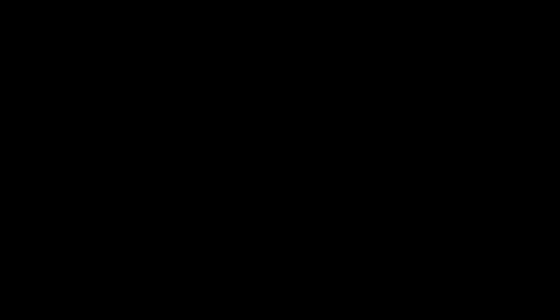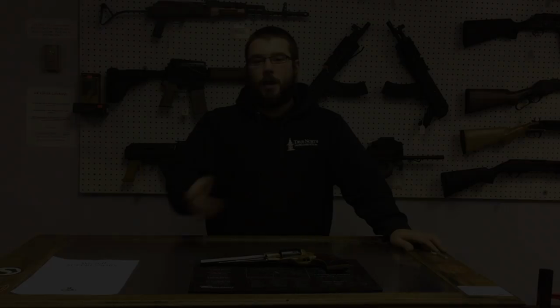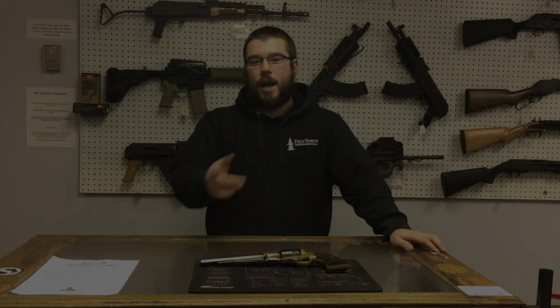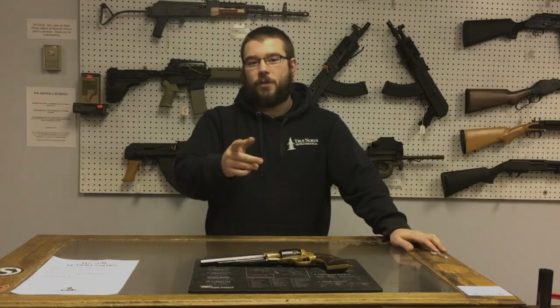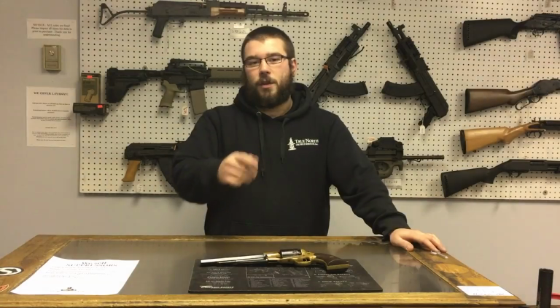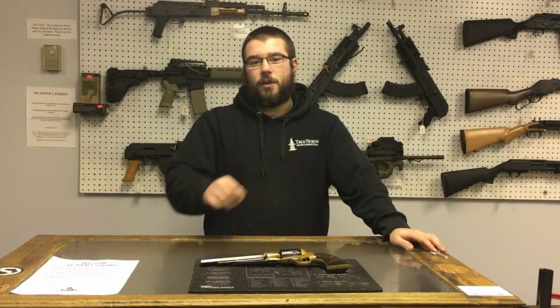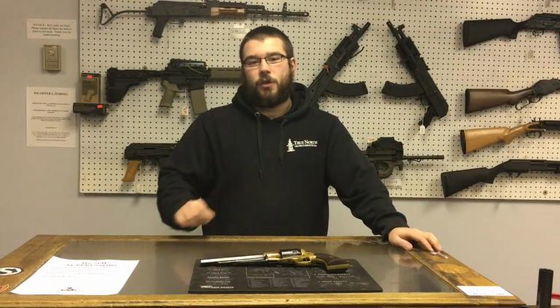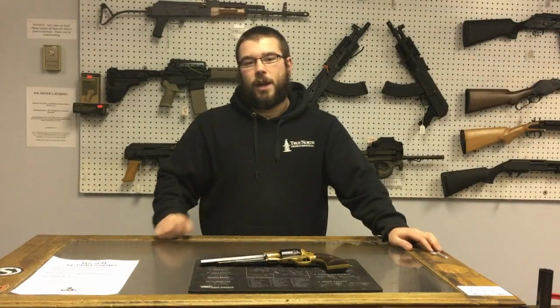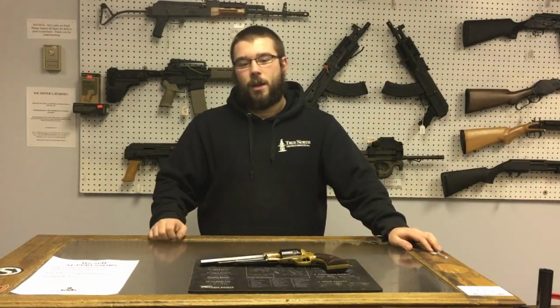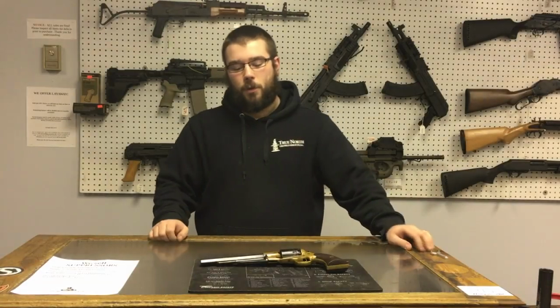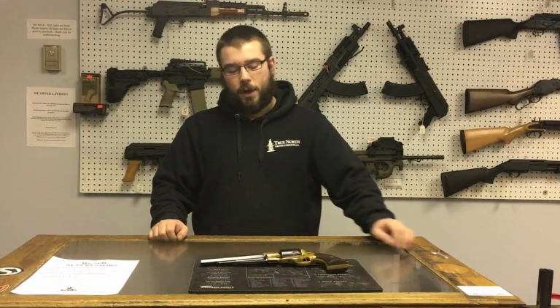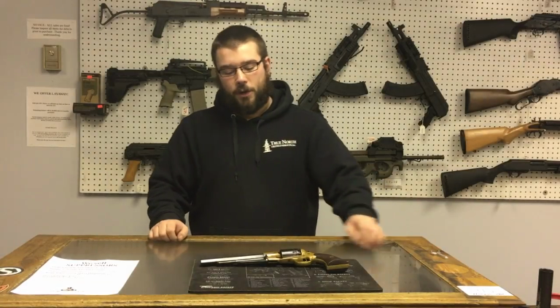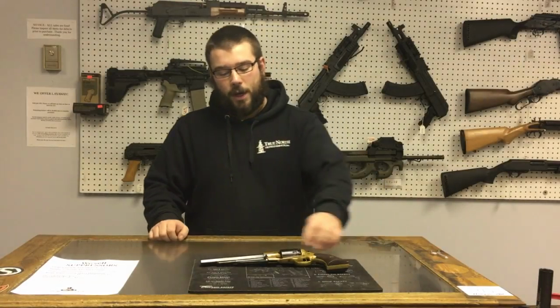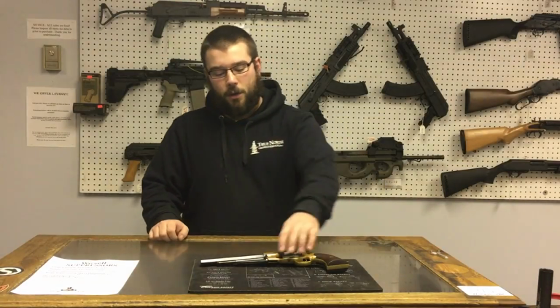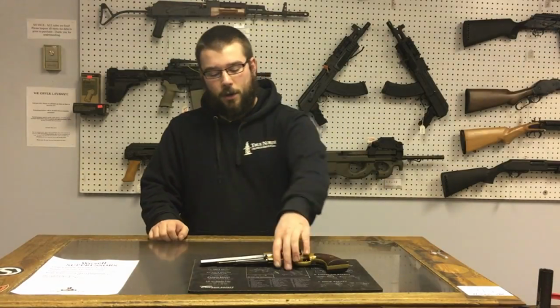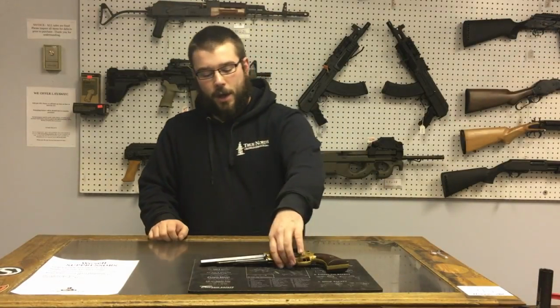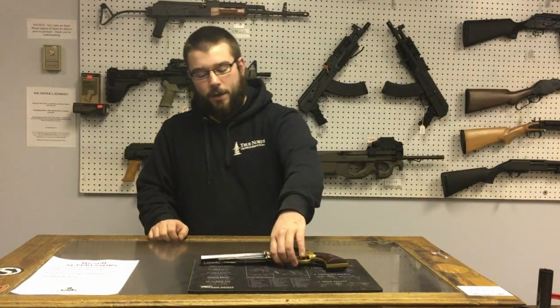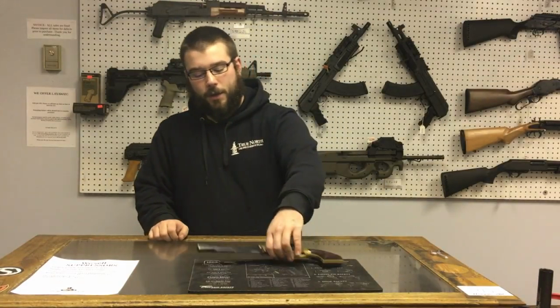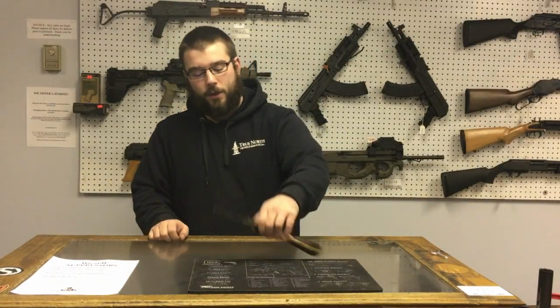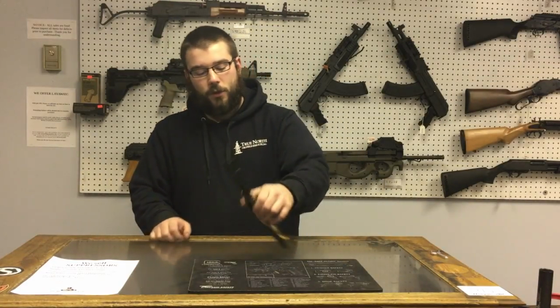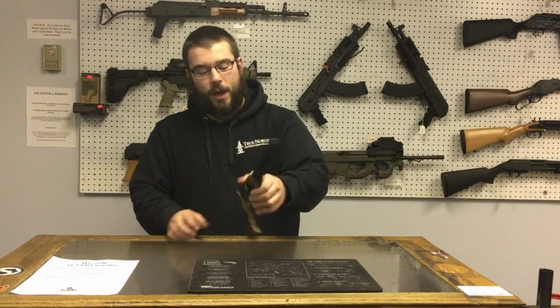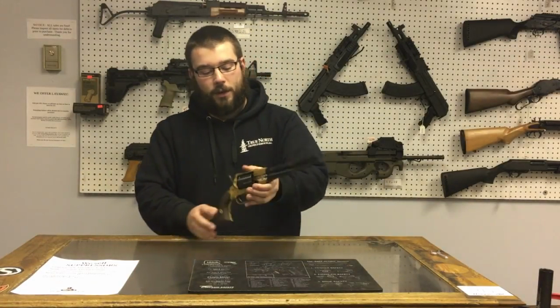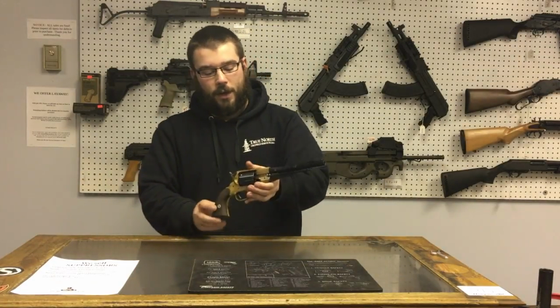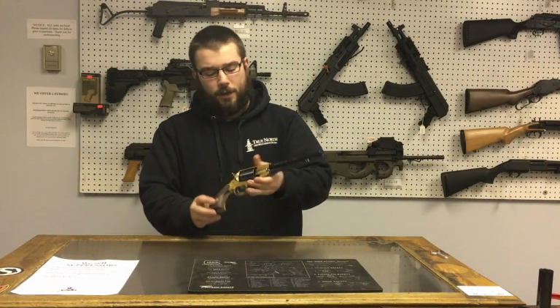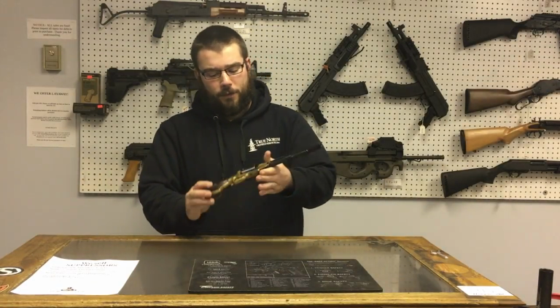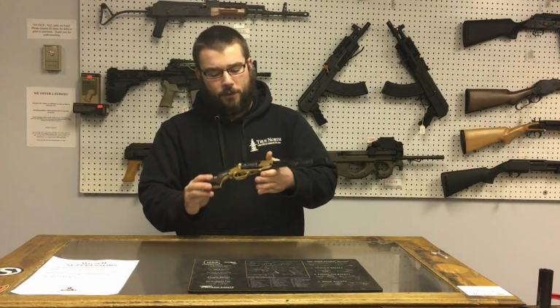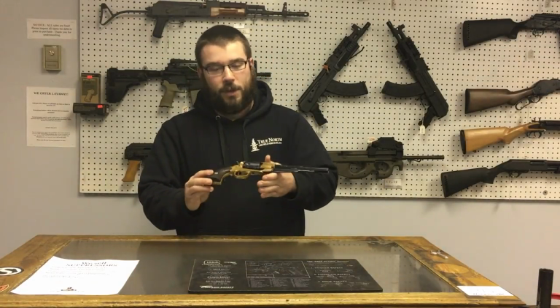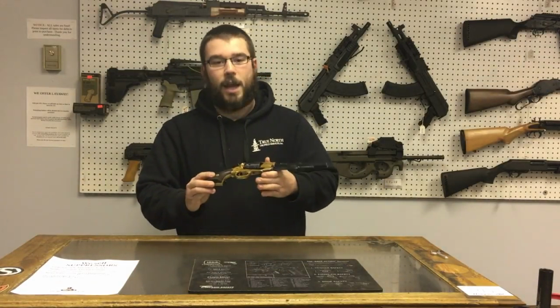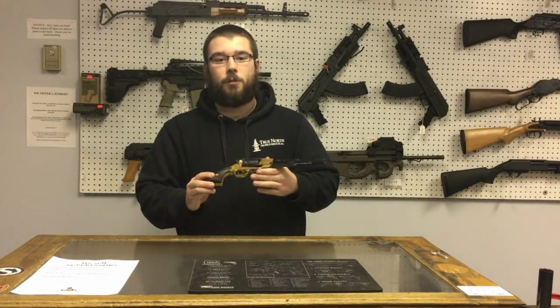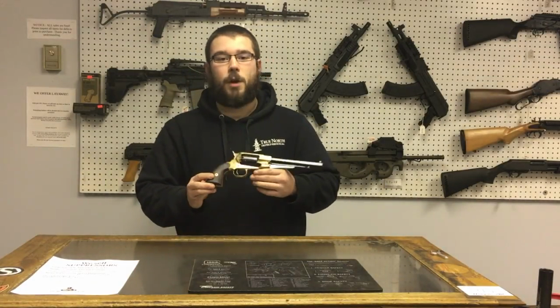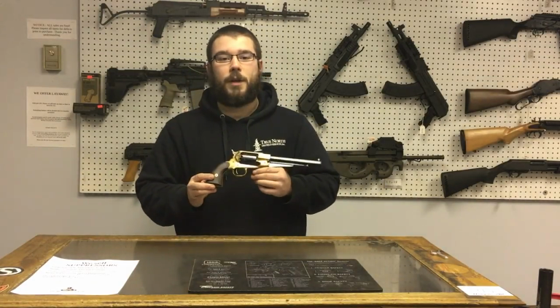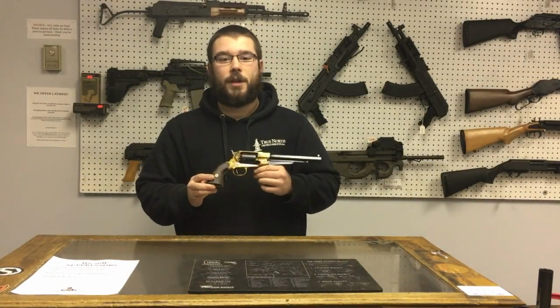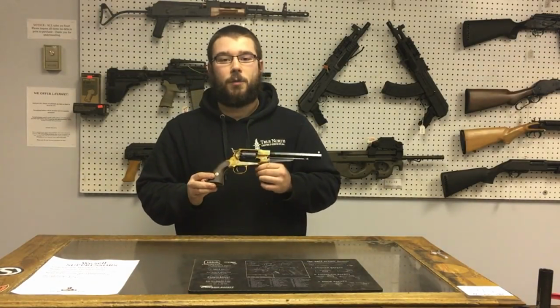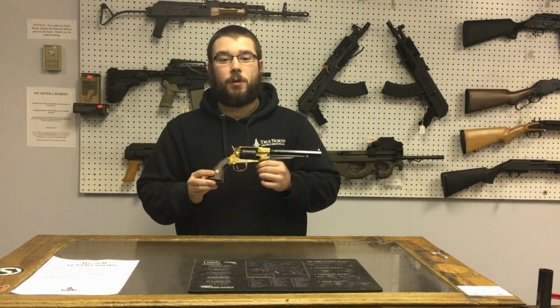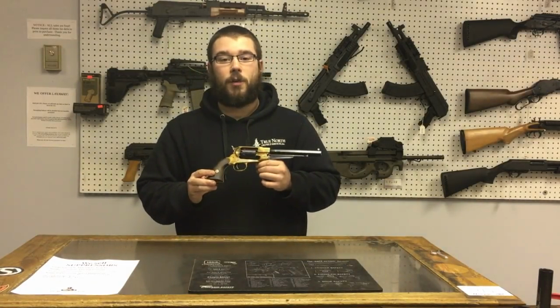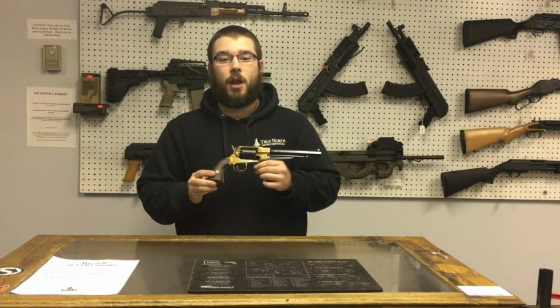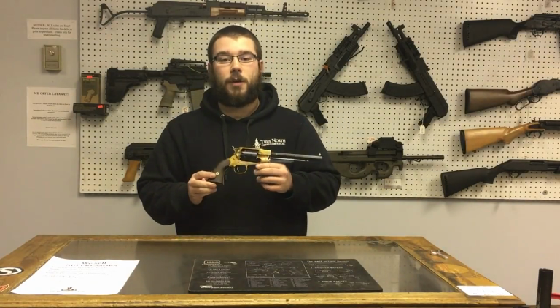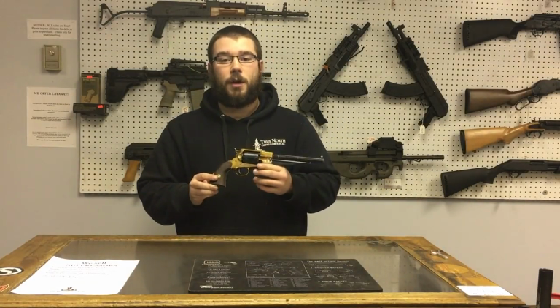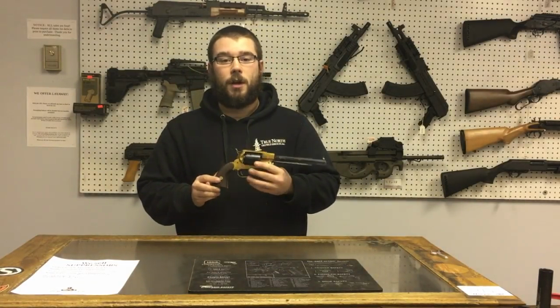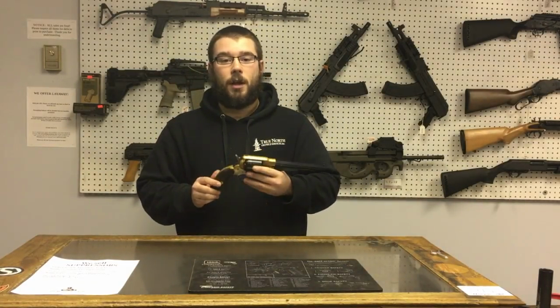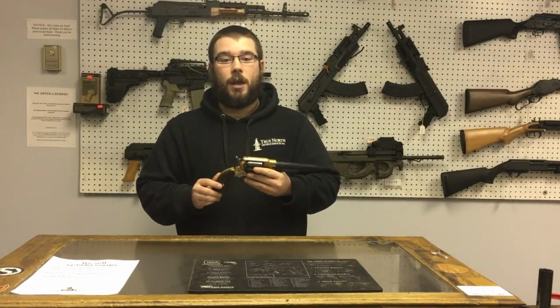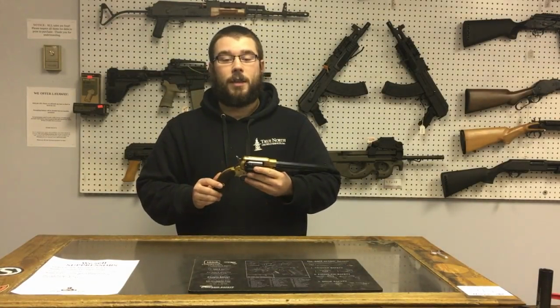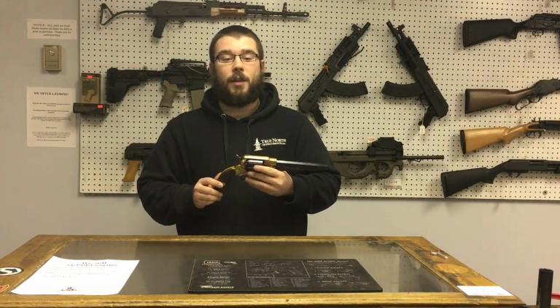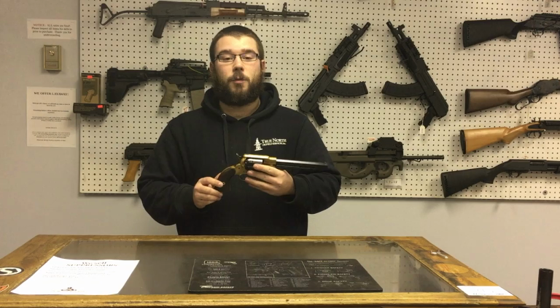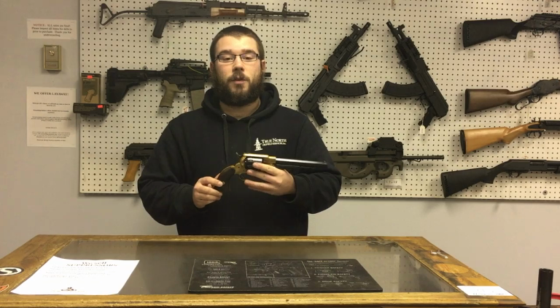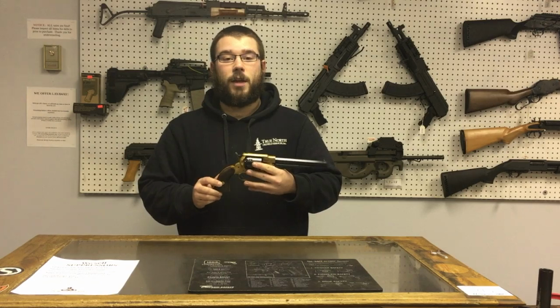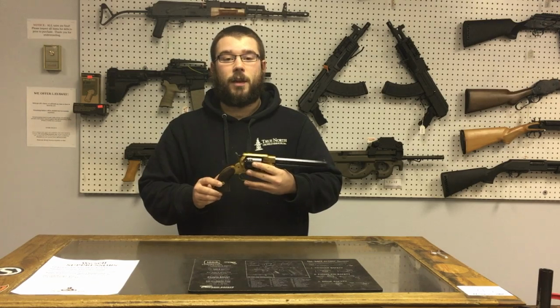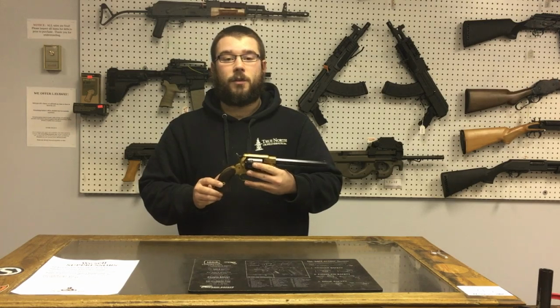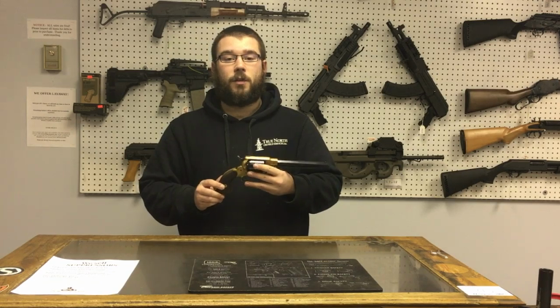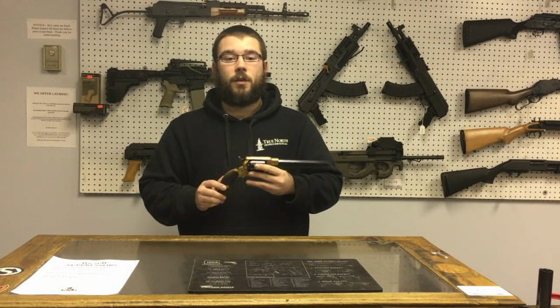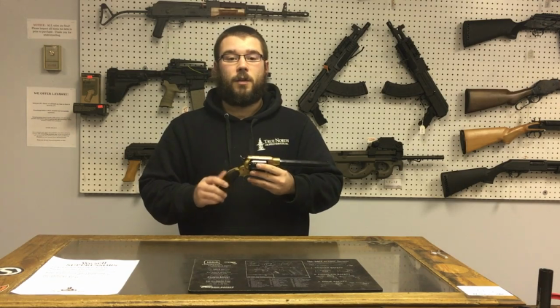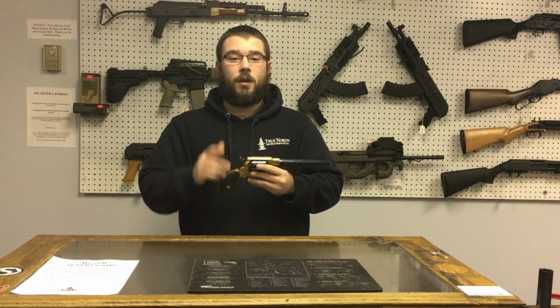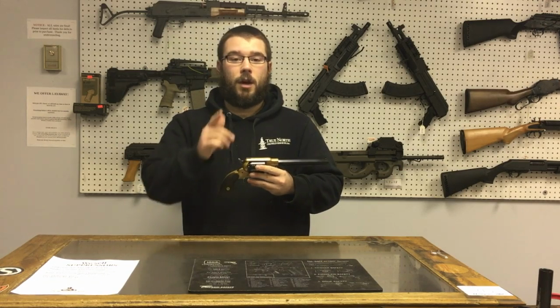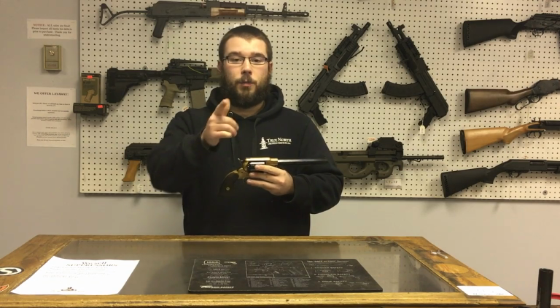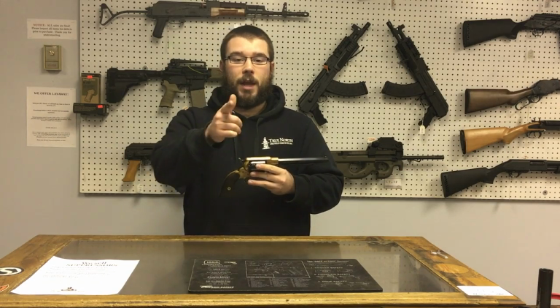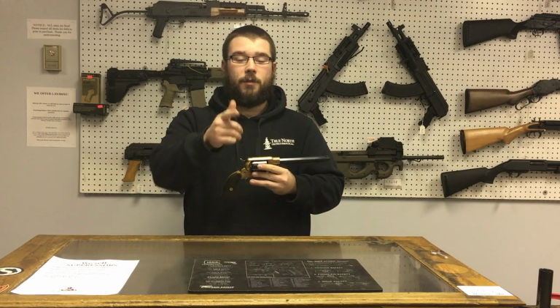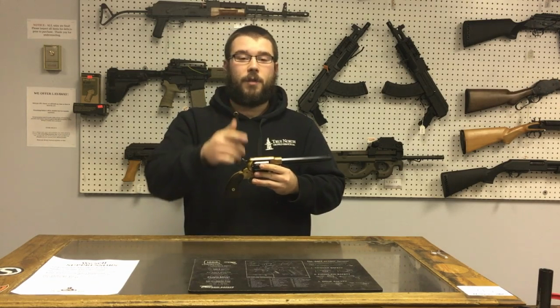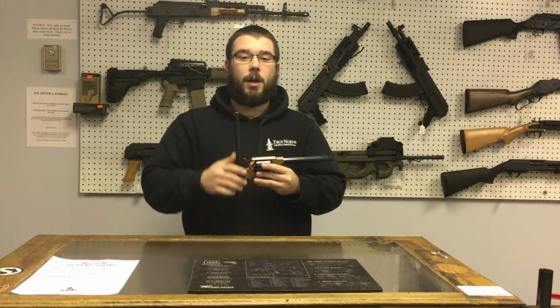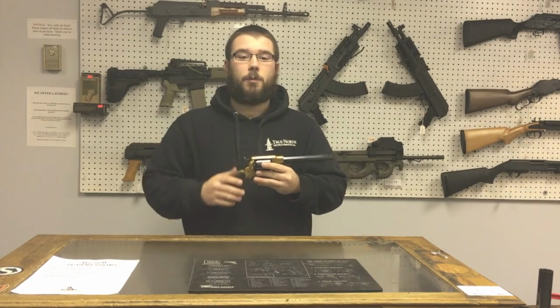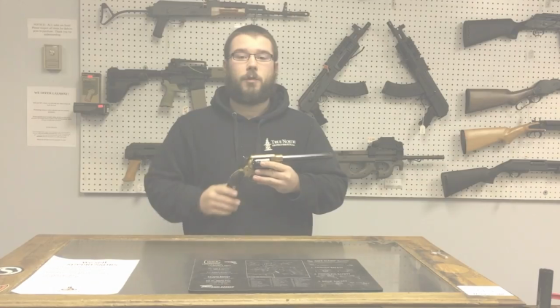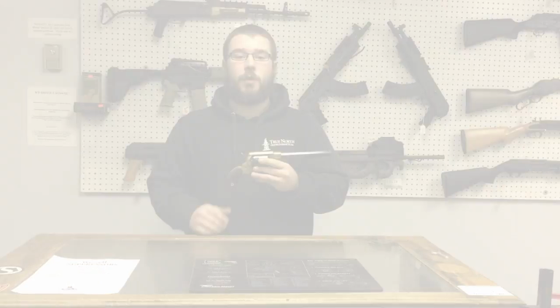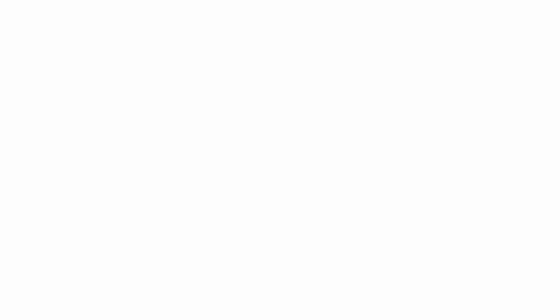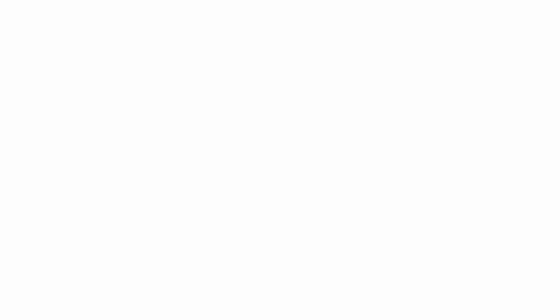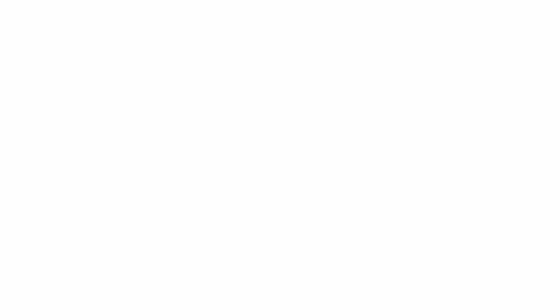Next on the channel, we're going to take a look at this 1858 Remington revolver, and that's what's next on Bacon Firearms Reviews.